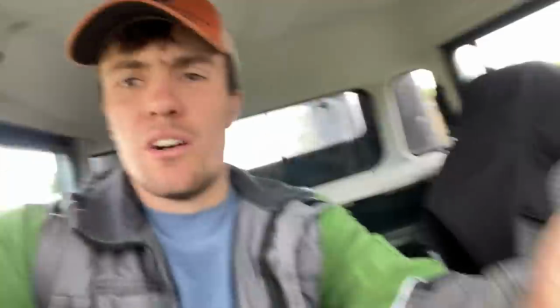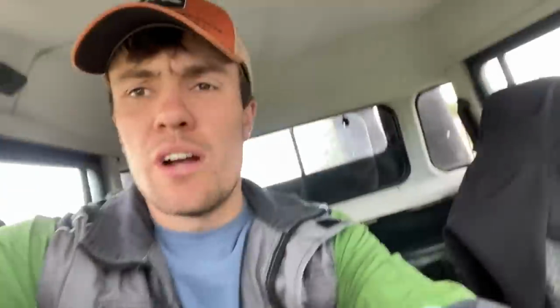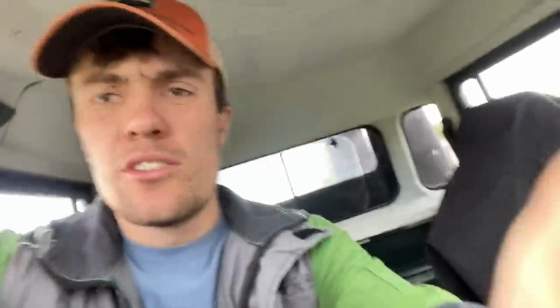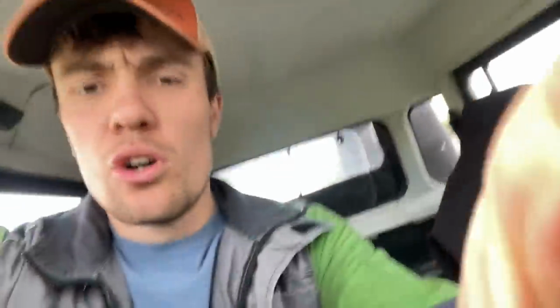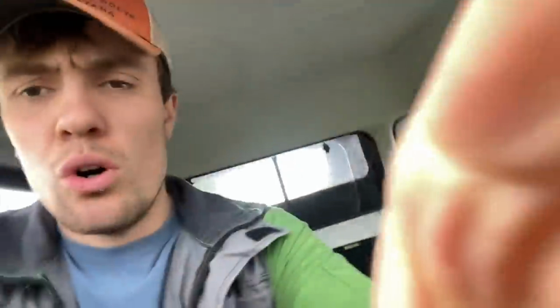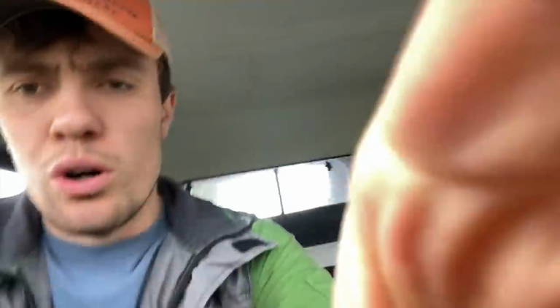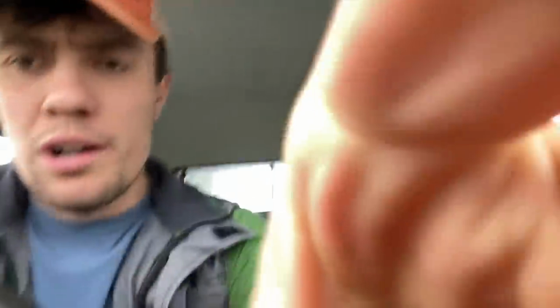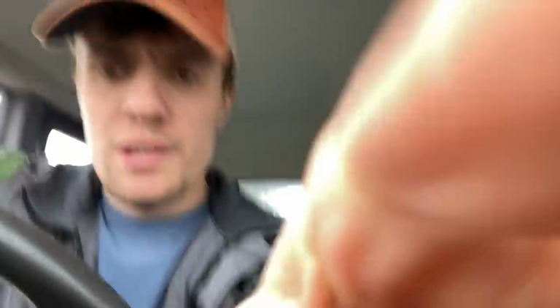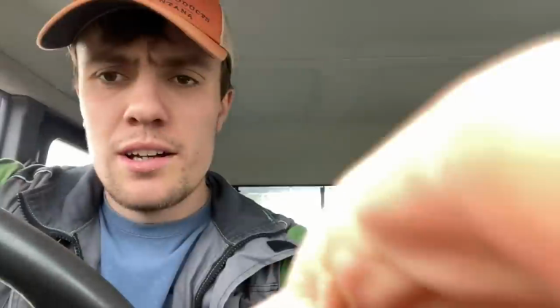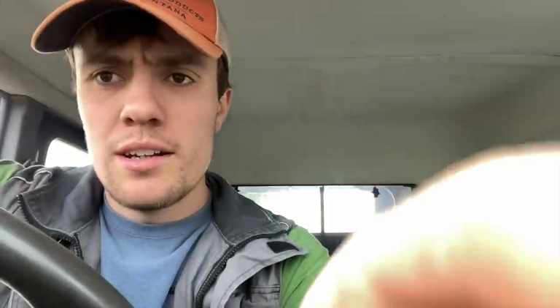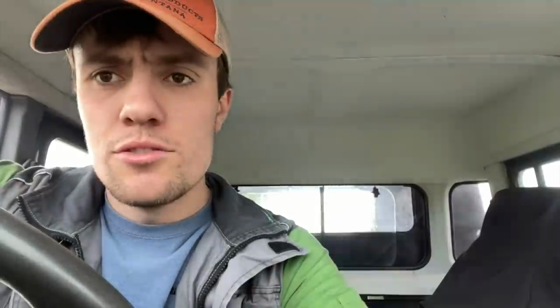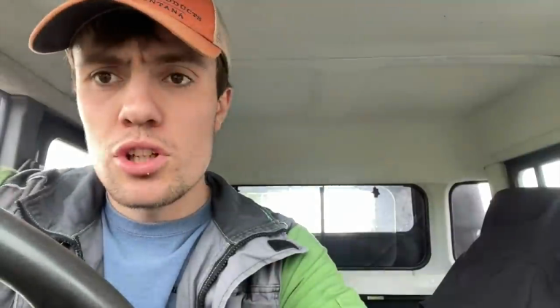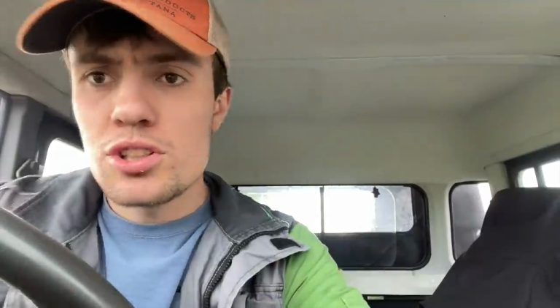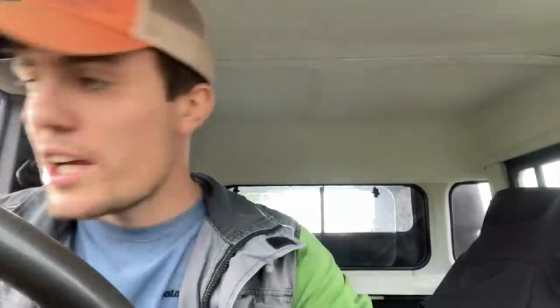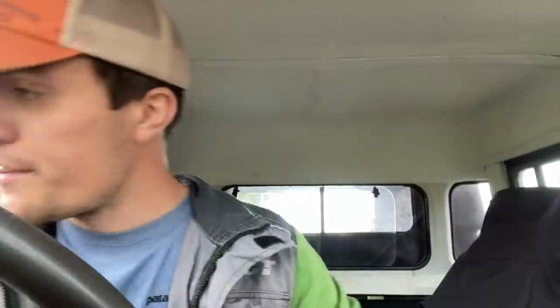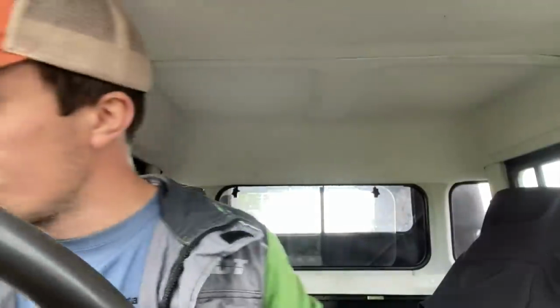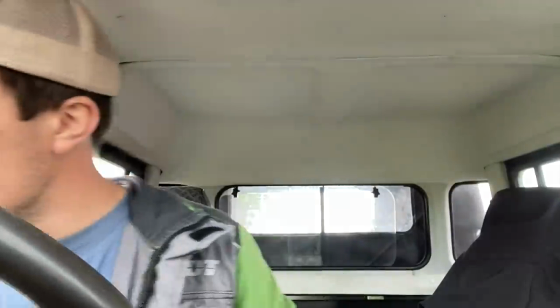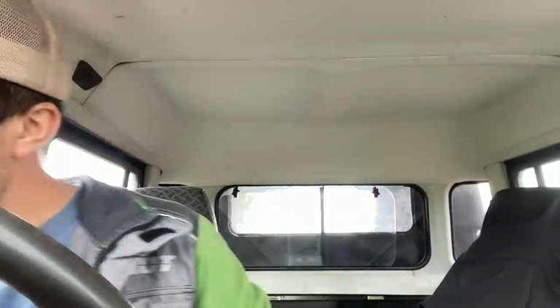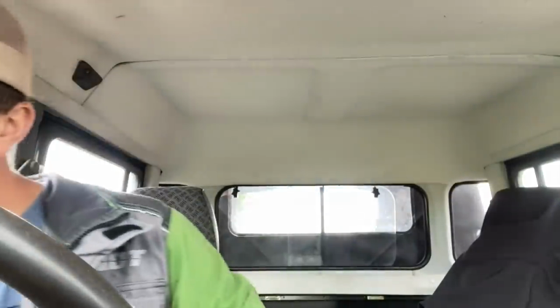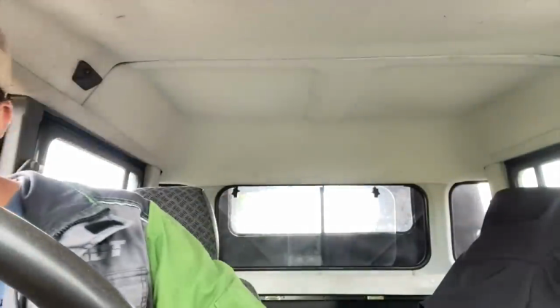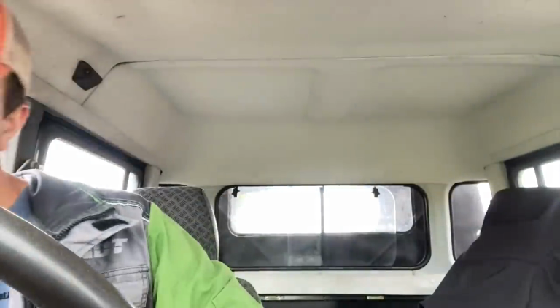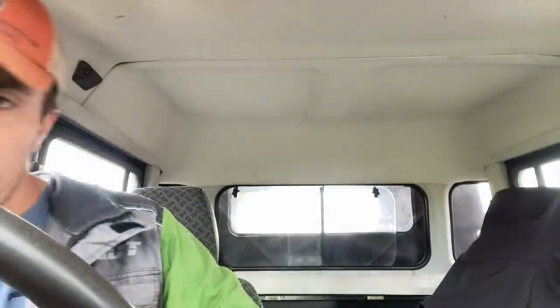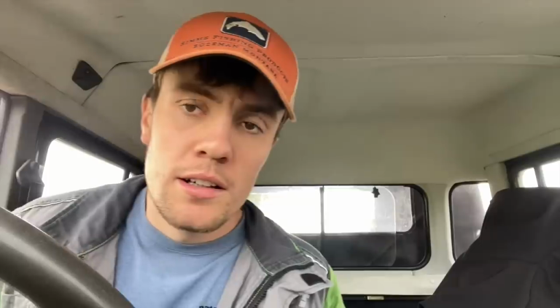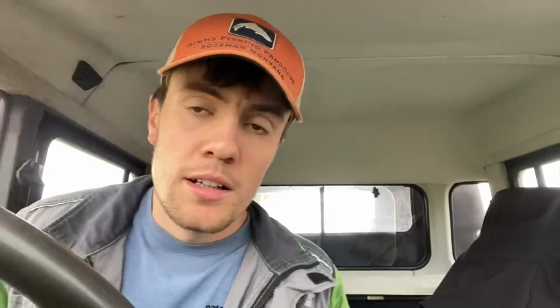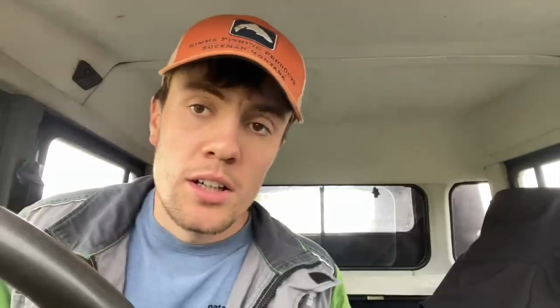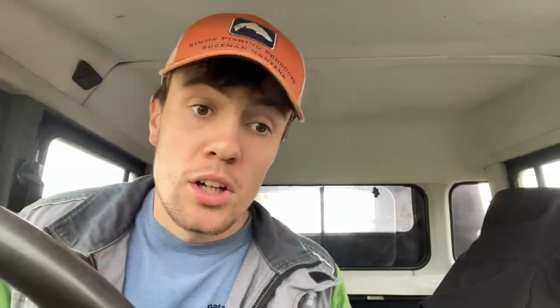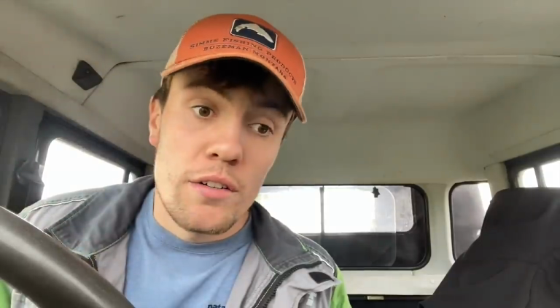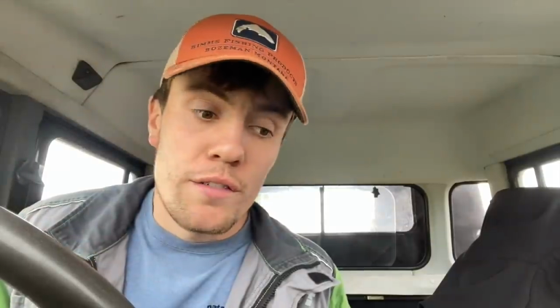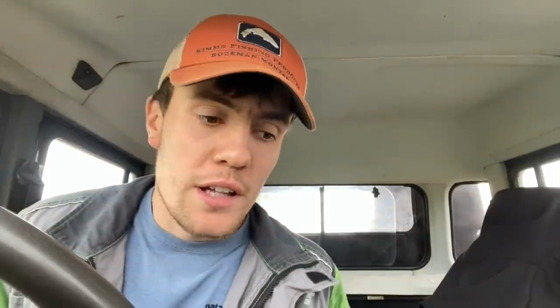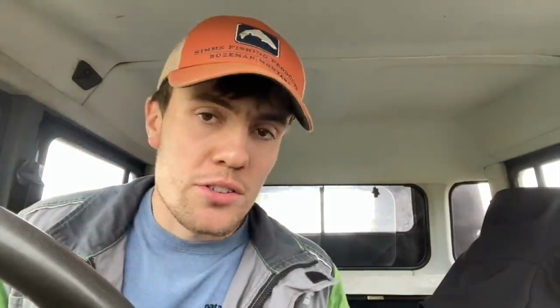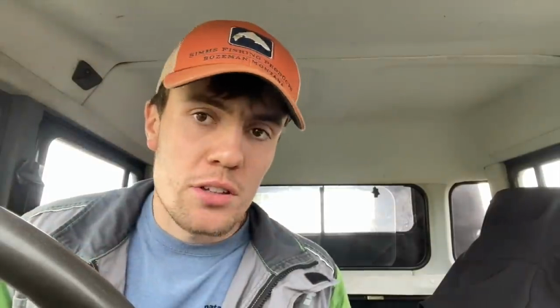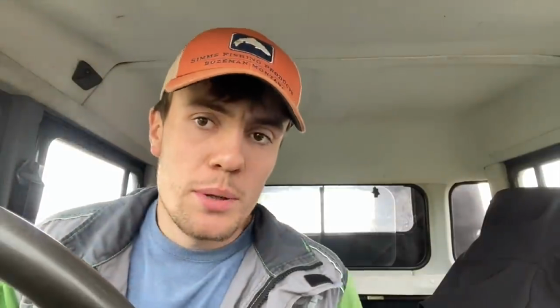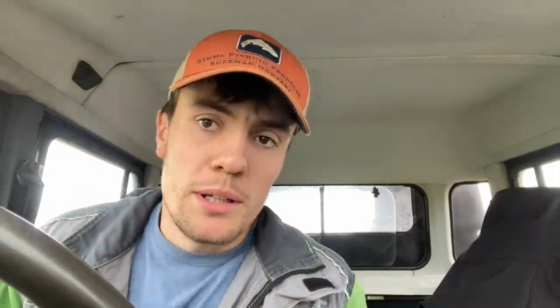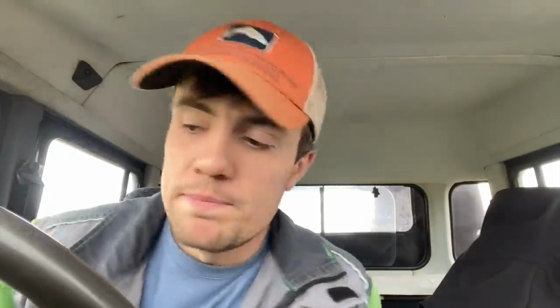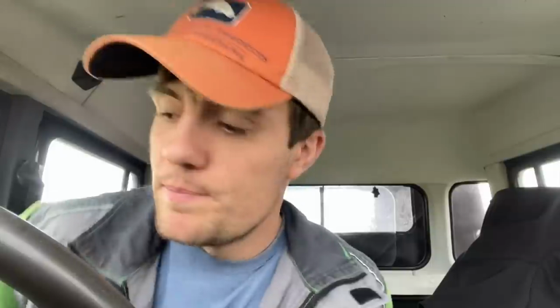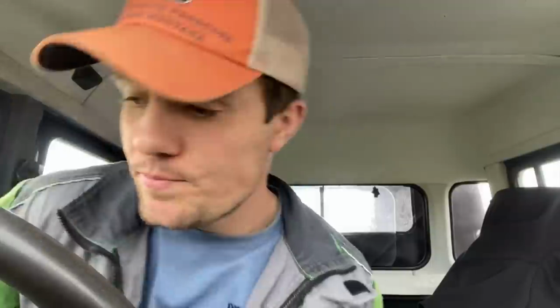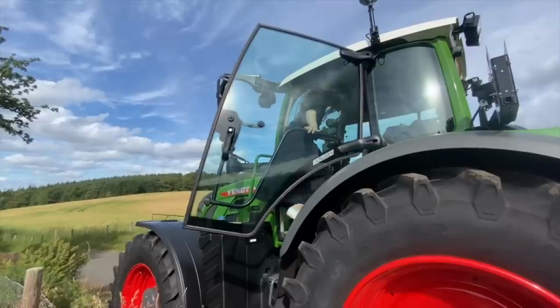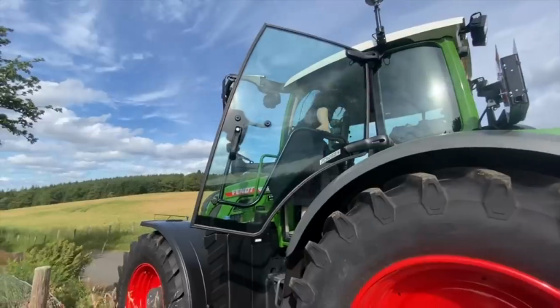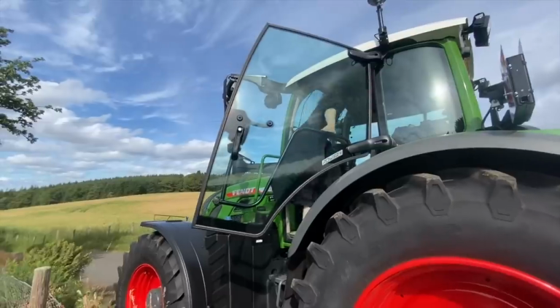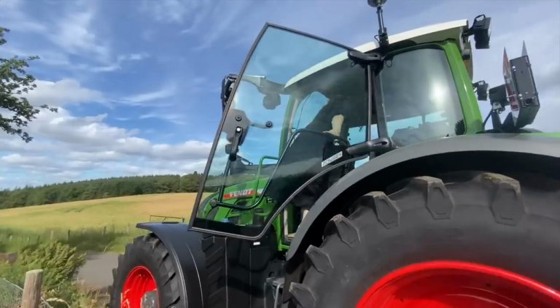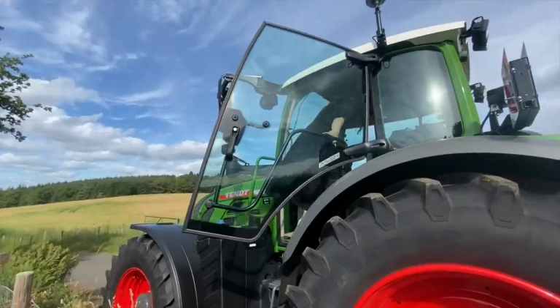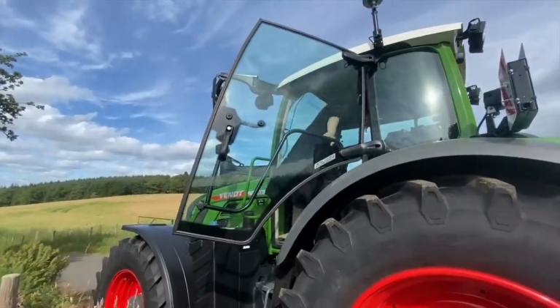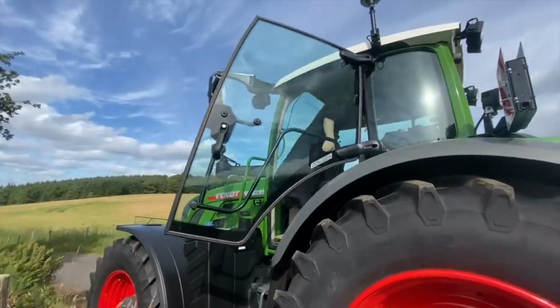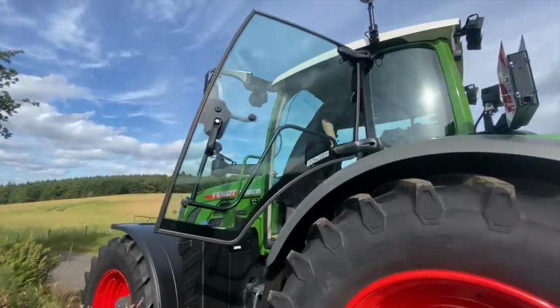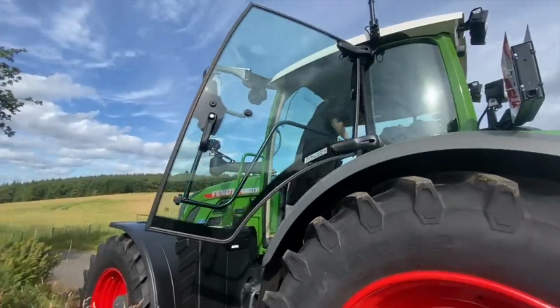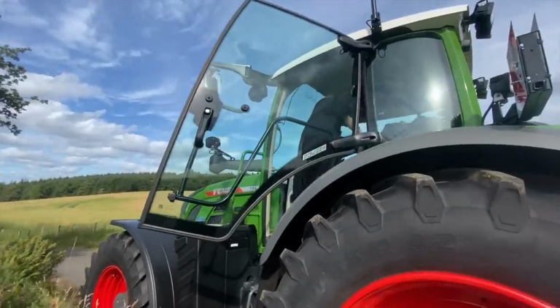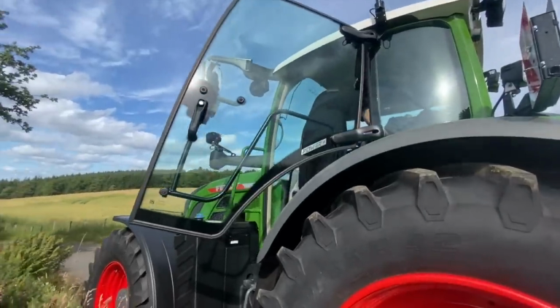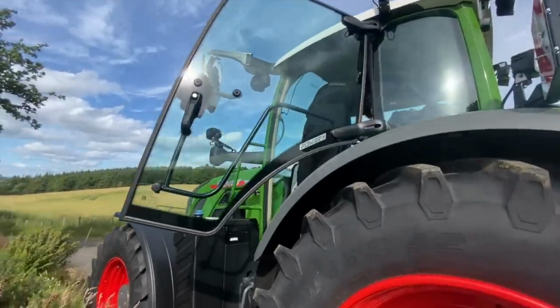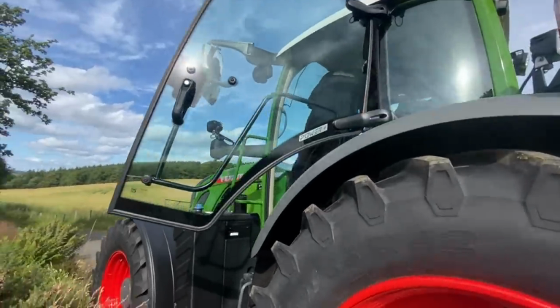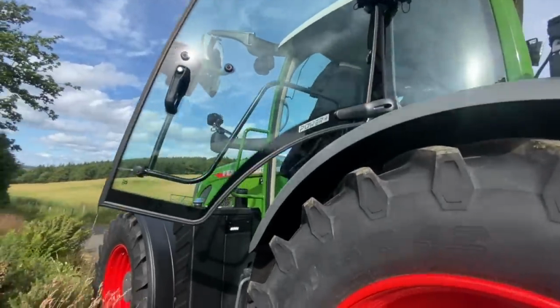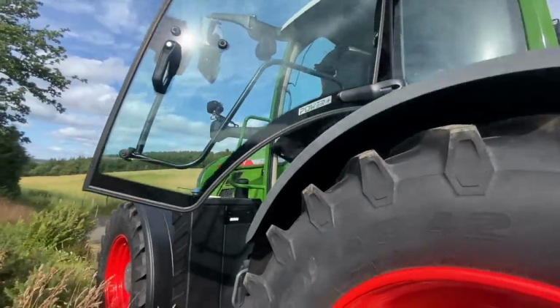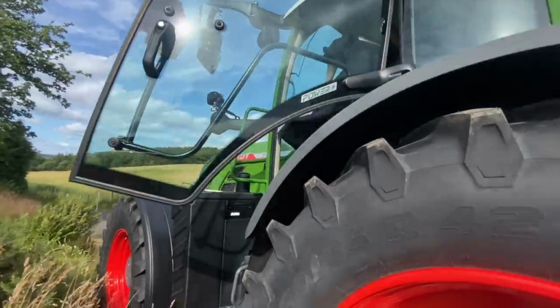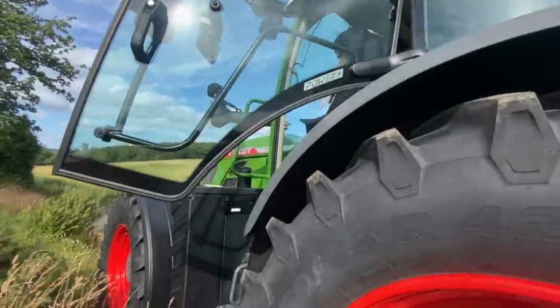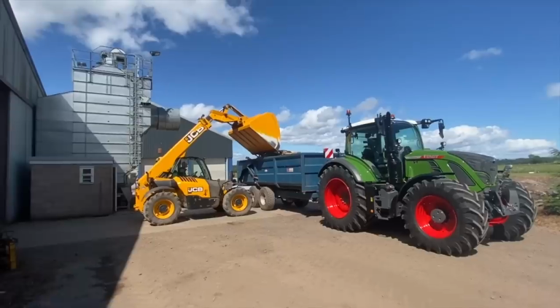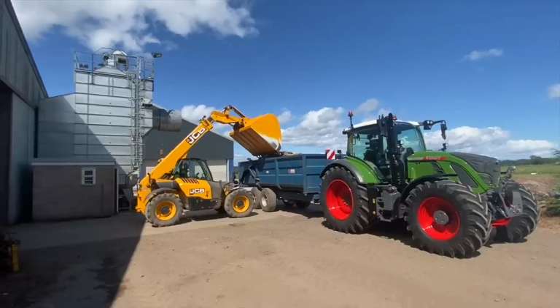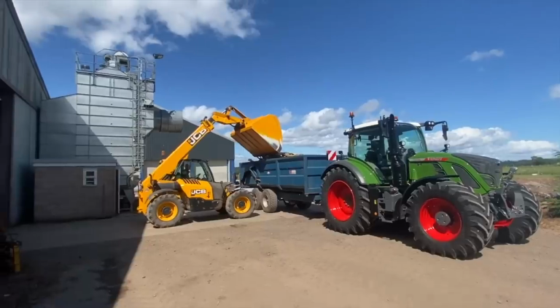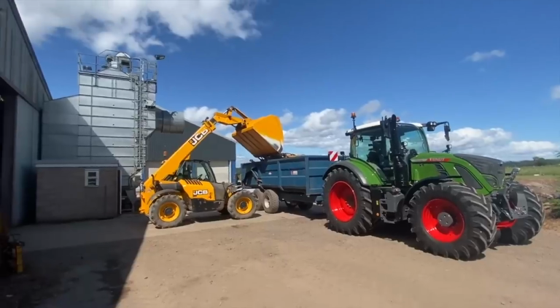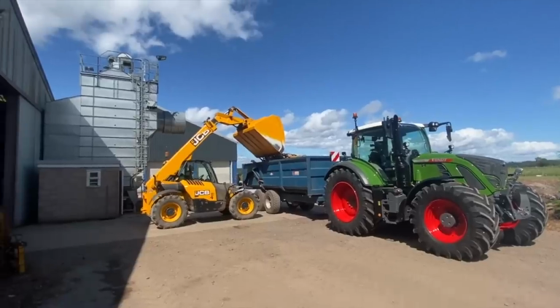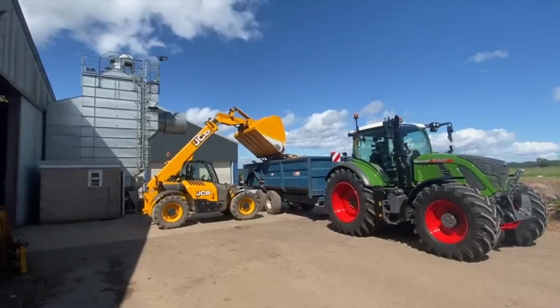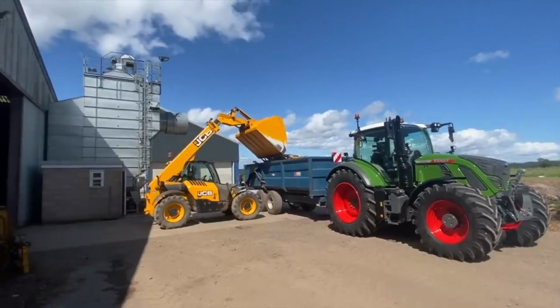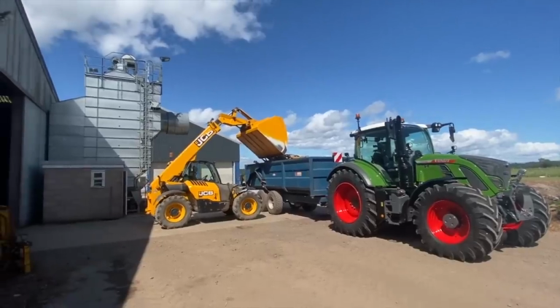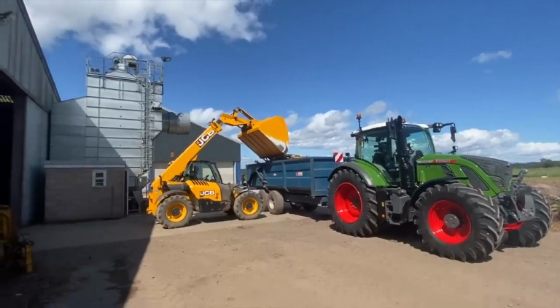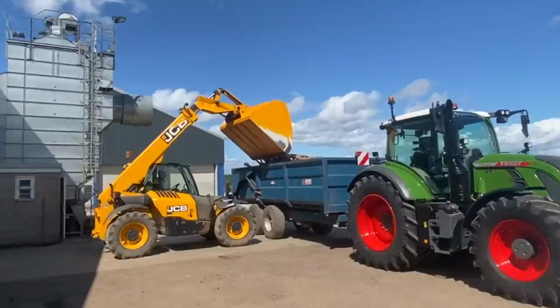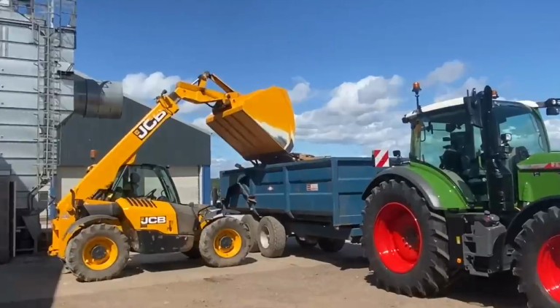Just had a phone call. Fence on the way. Off to McDonald's for tea. I think it's getting a bit full, that trailer.